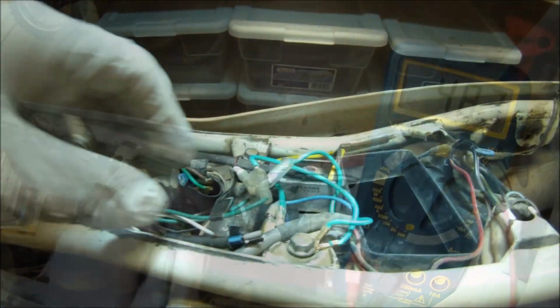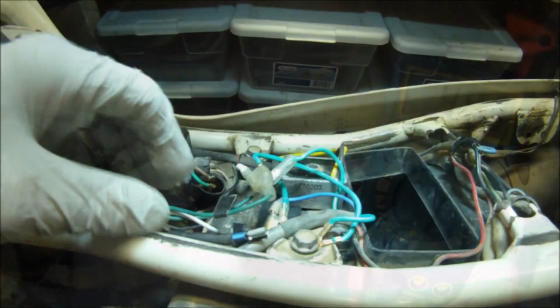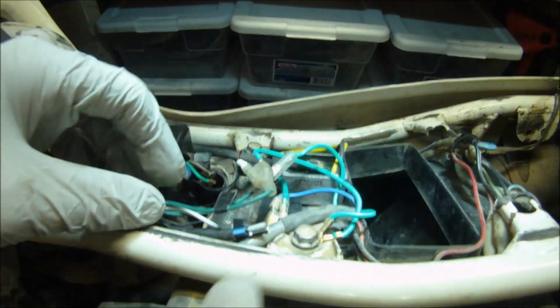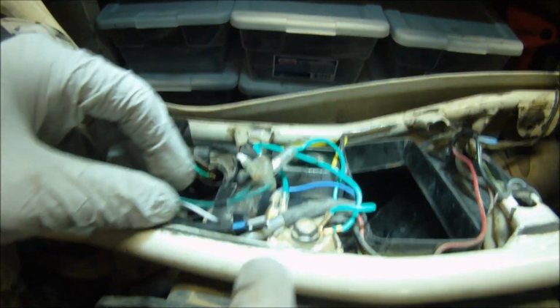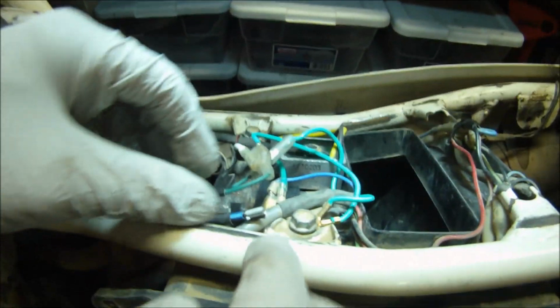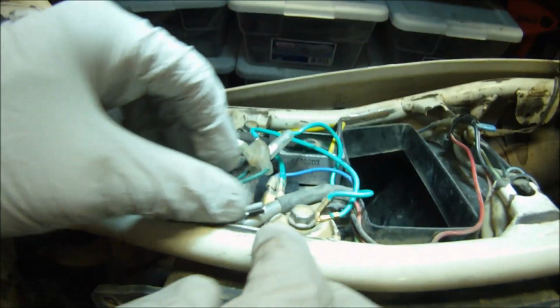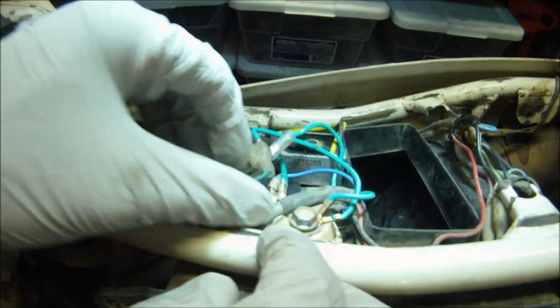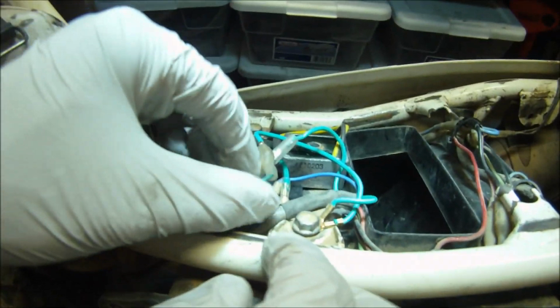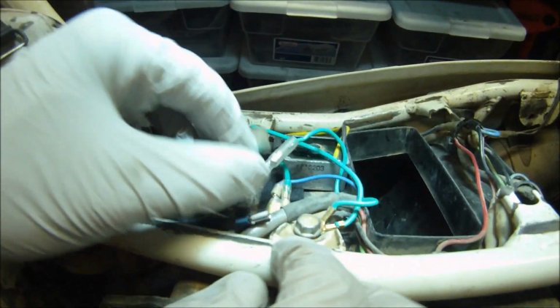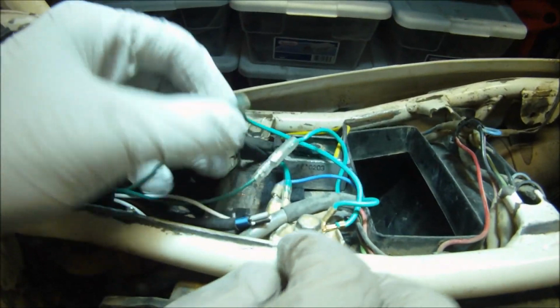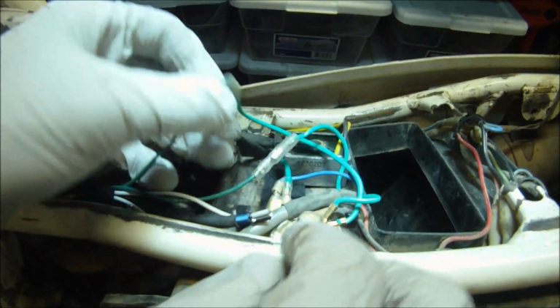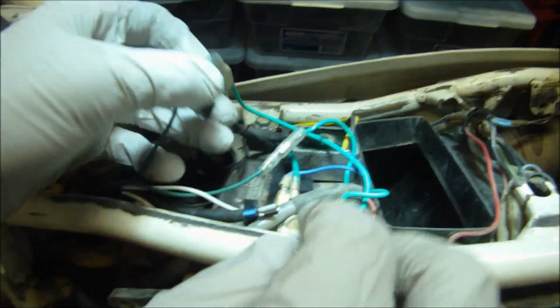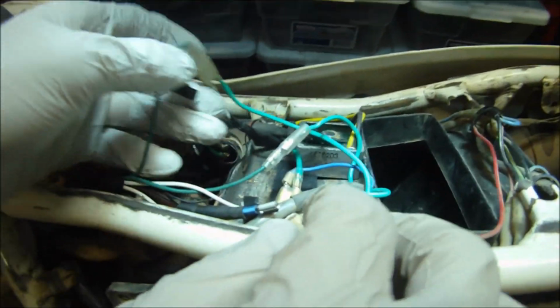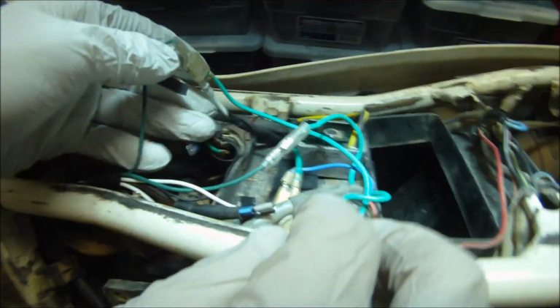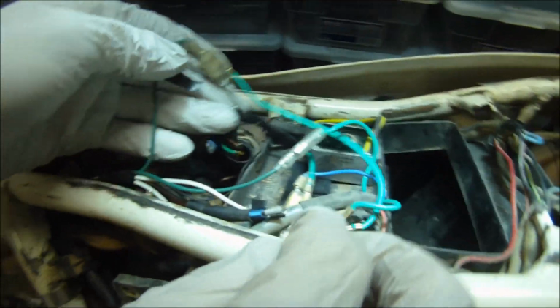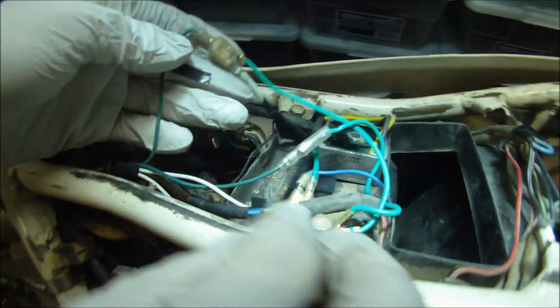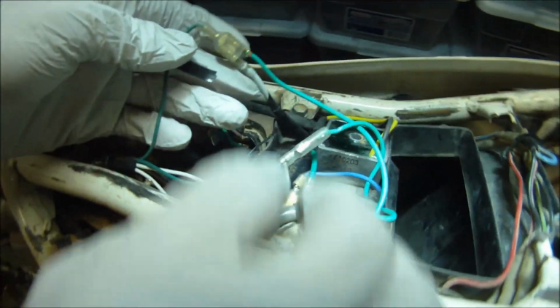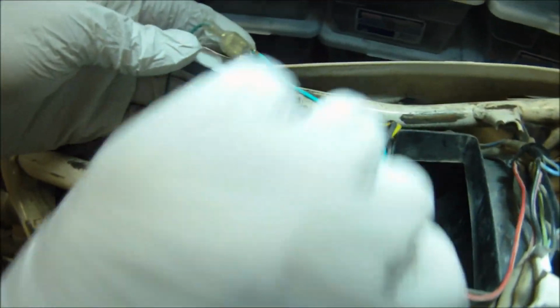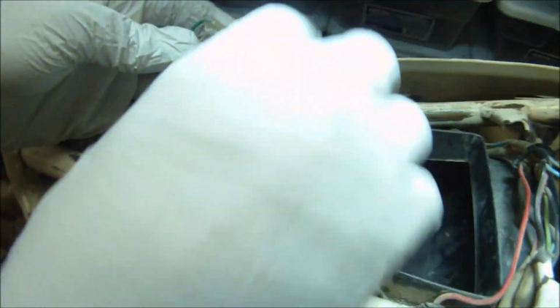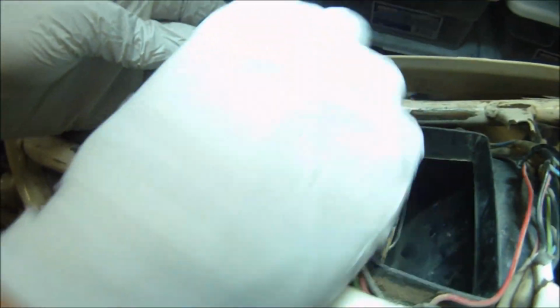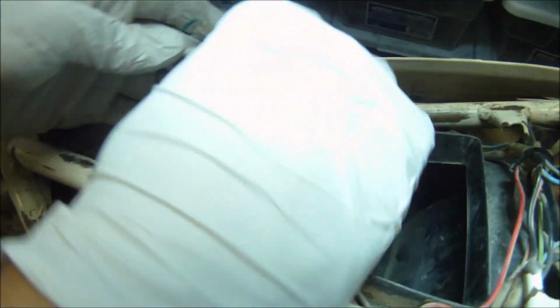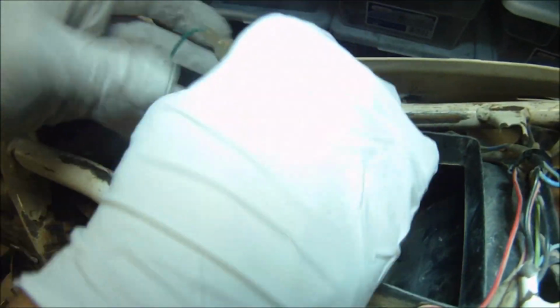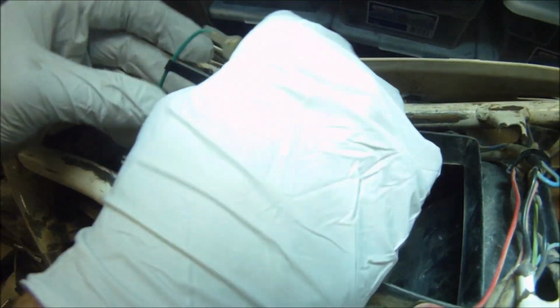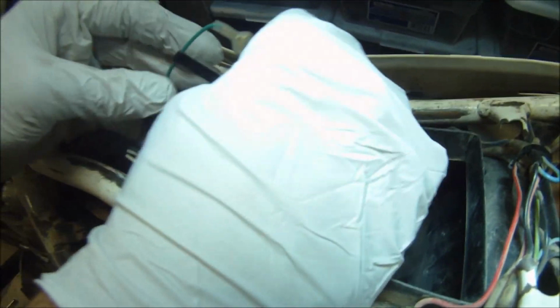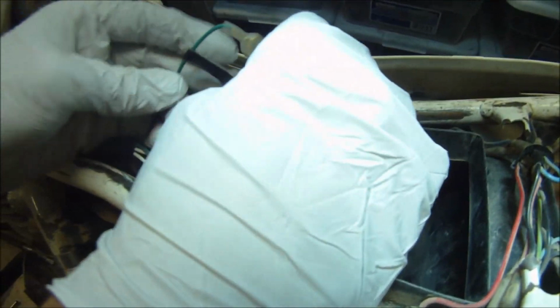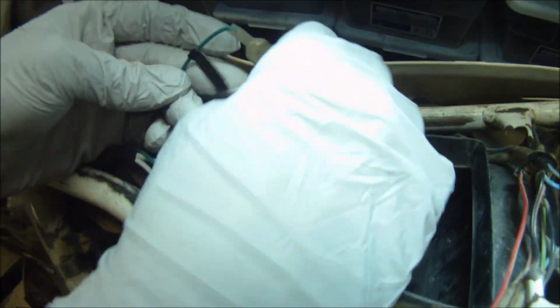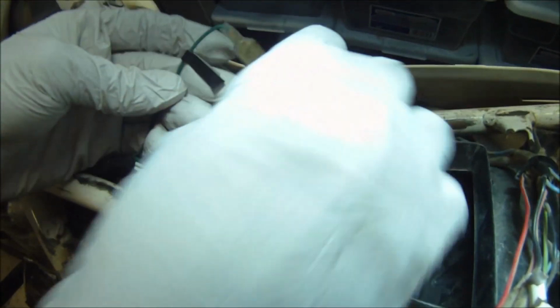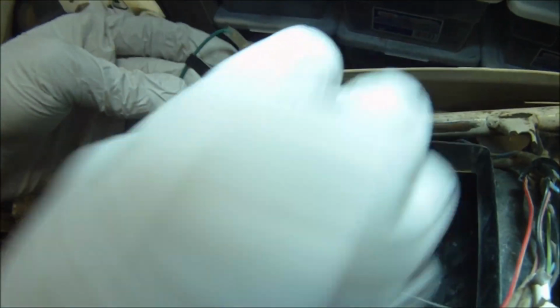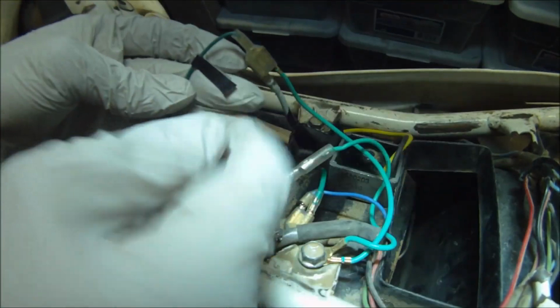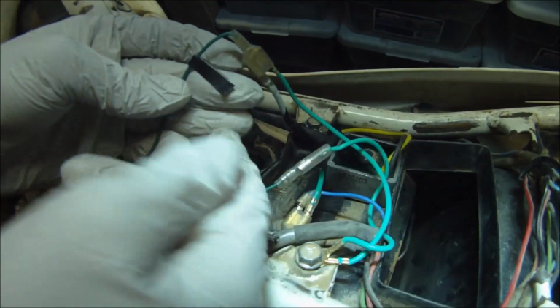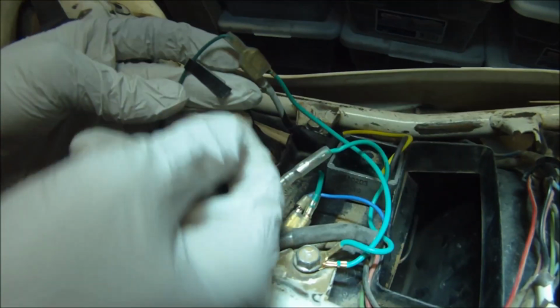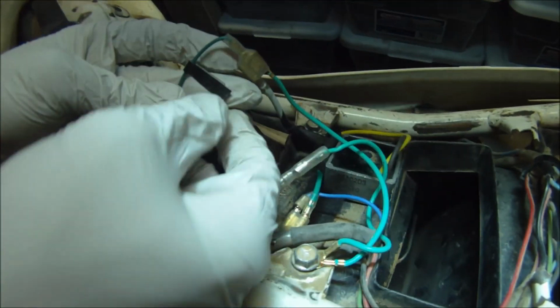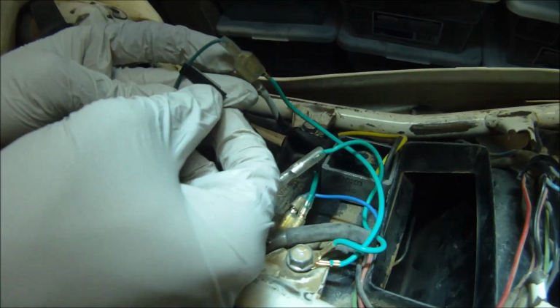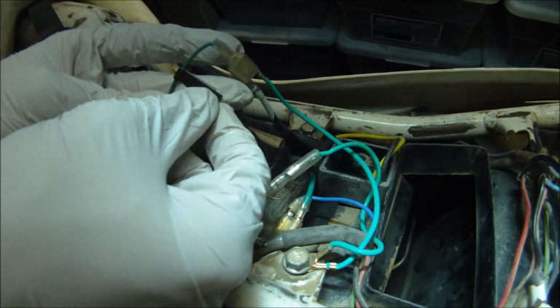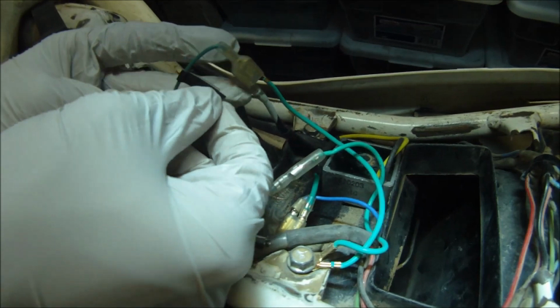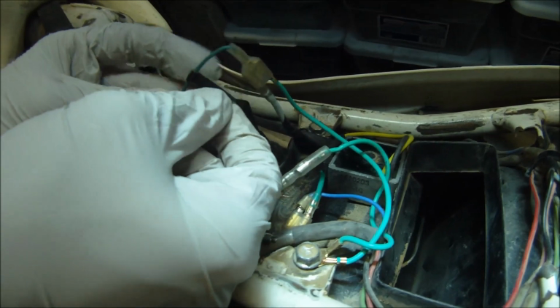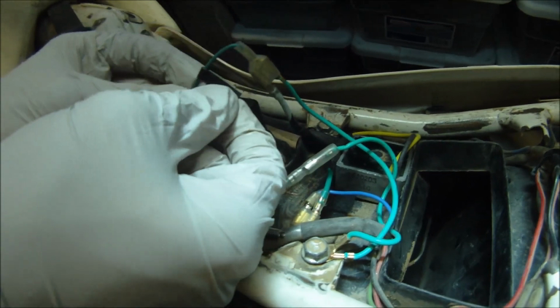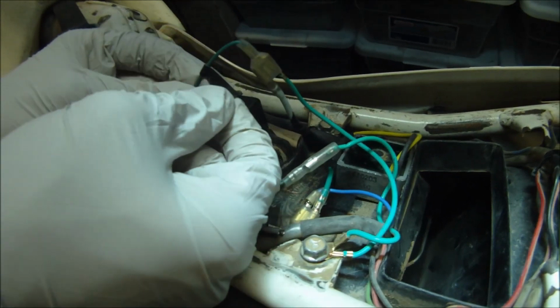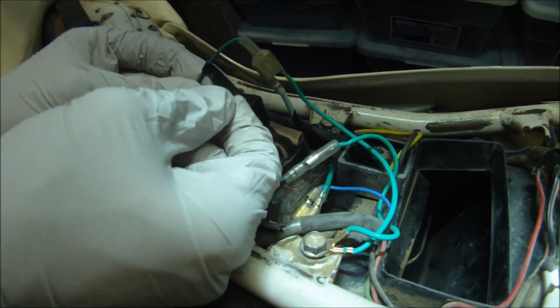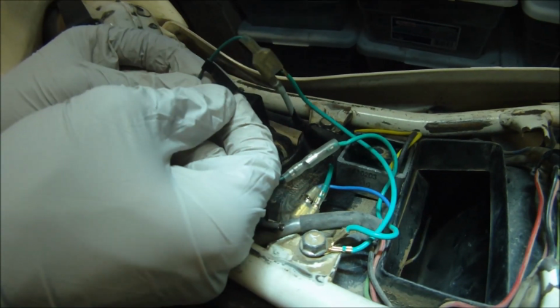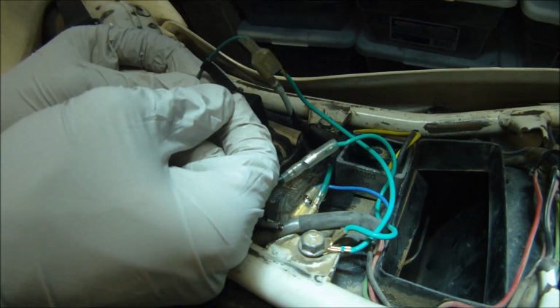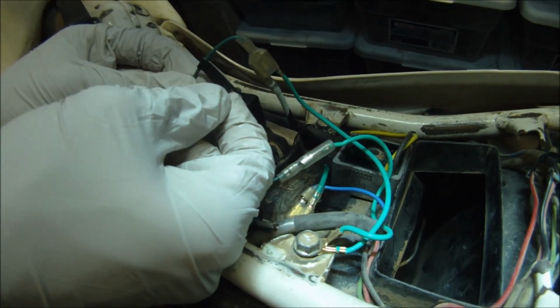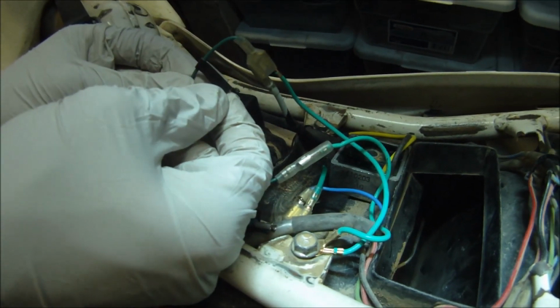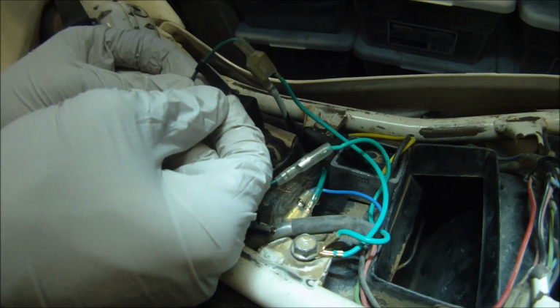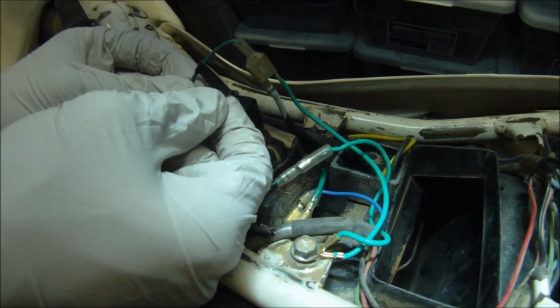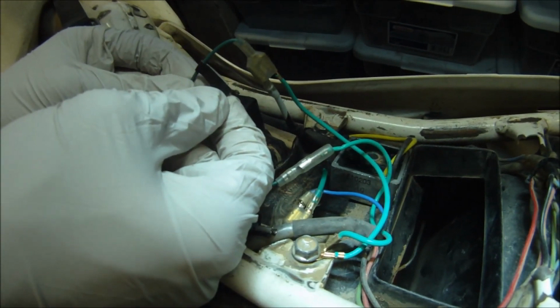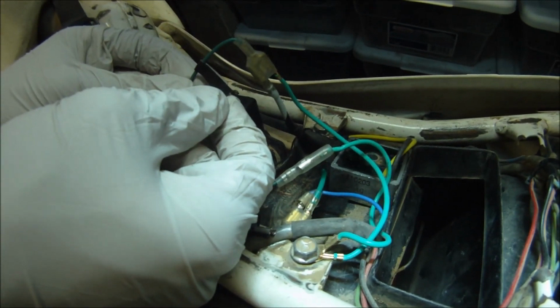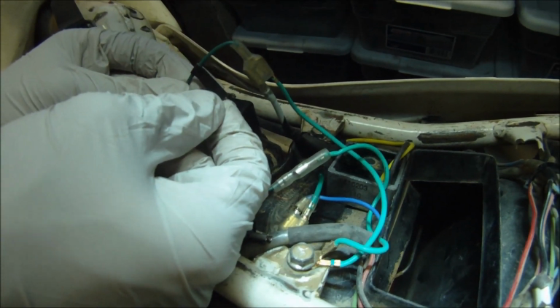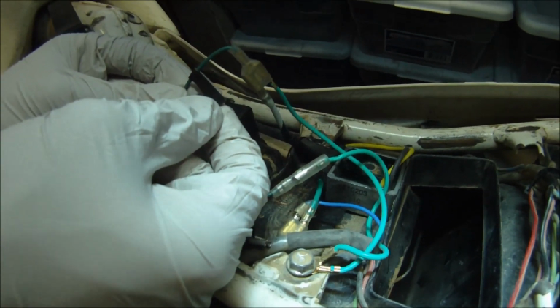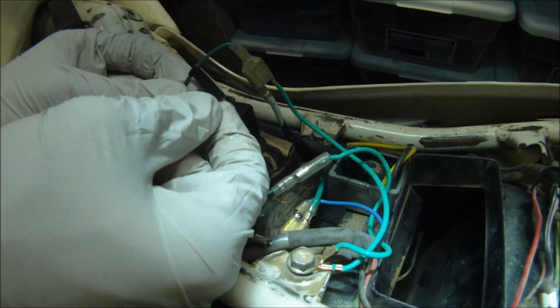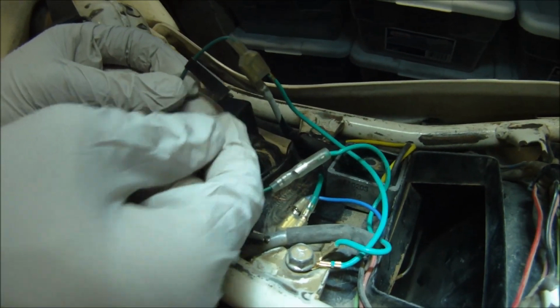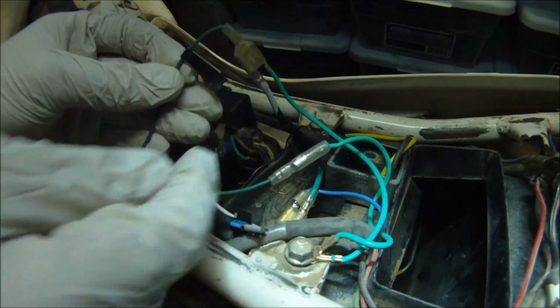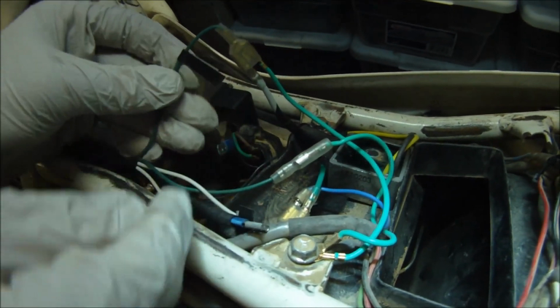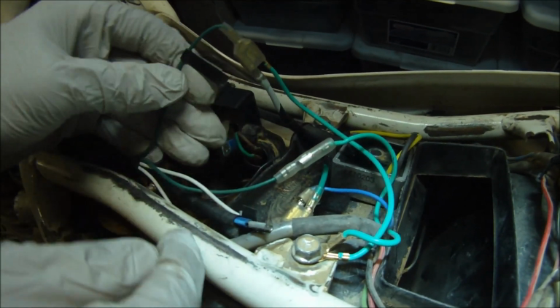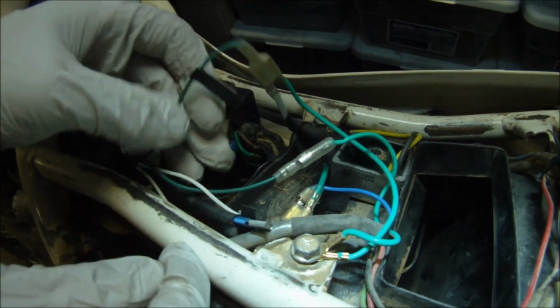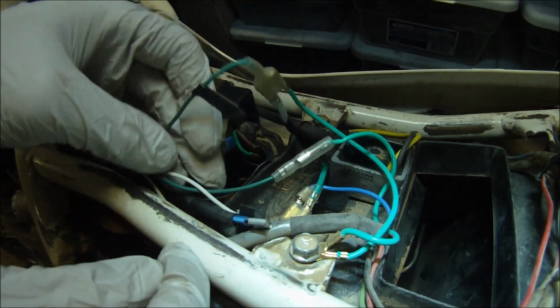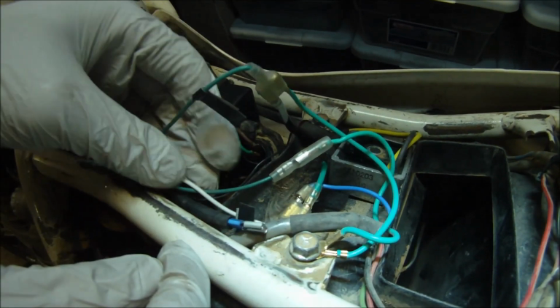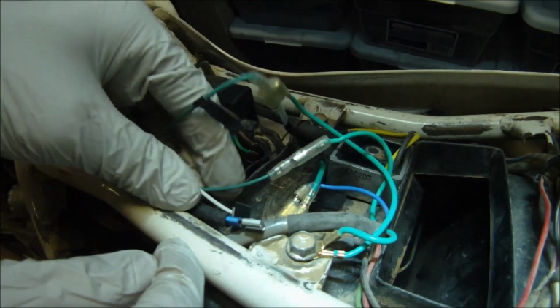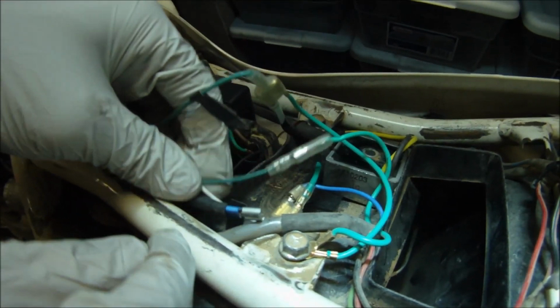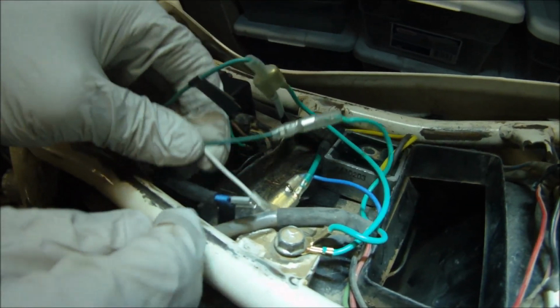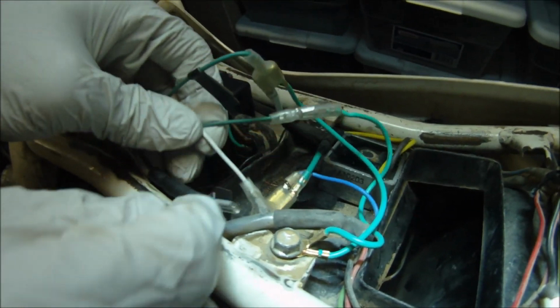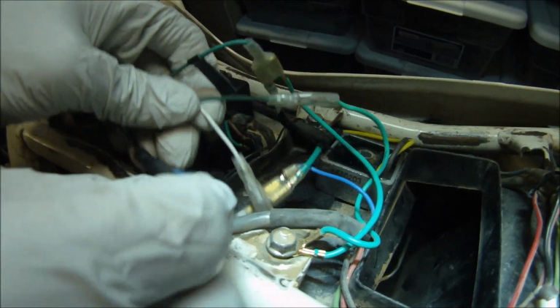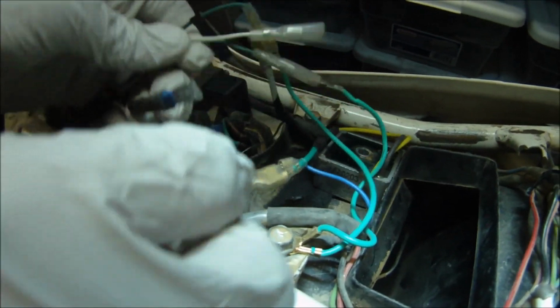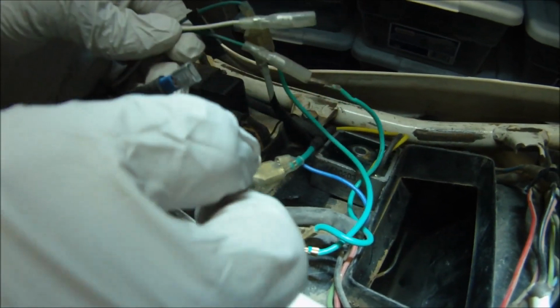It's always a good idea to mark the wires on the old stator so when installing a new stator you can reference back to see how you had it set up.